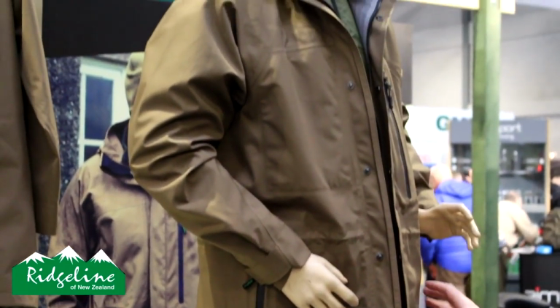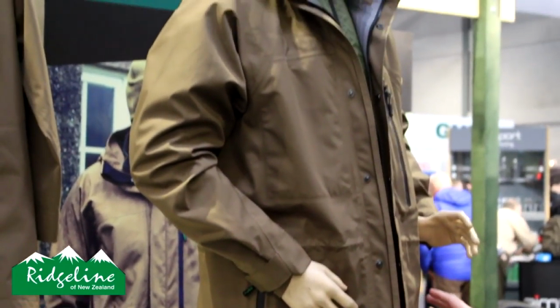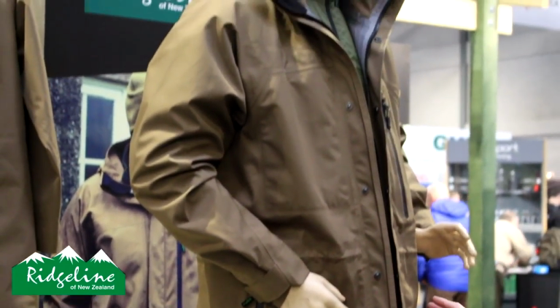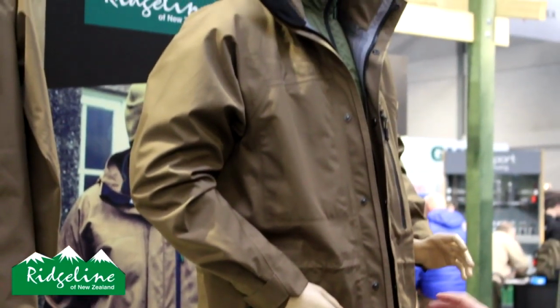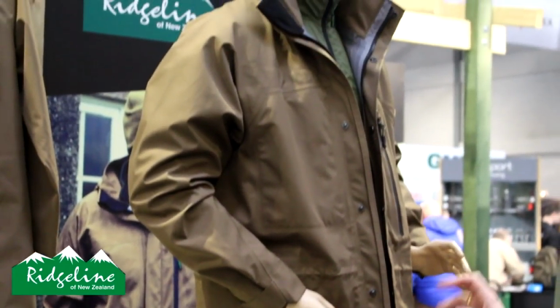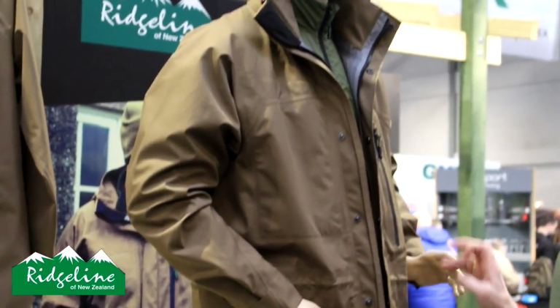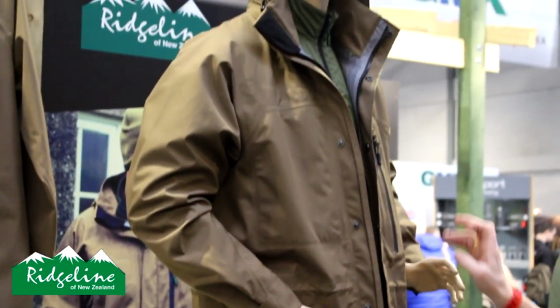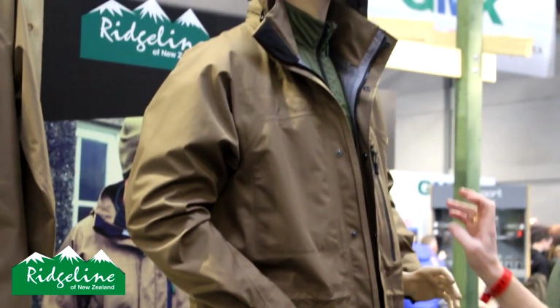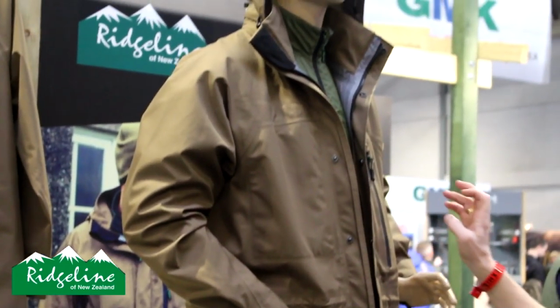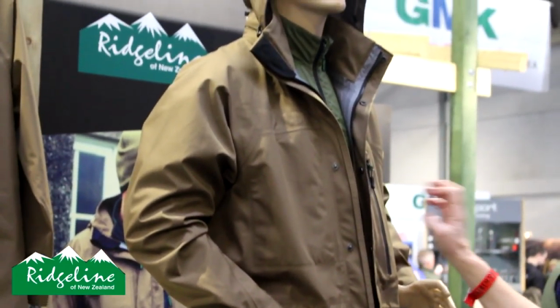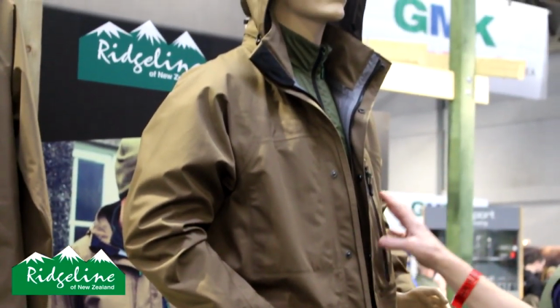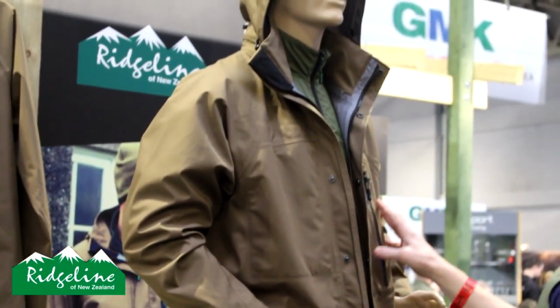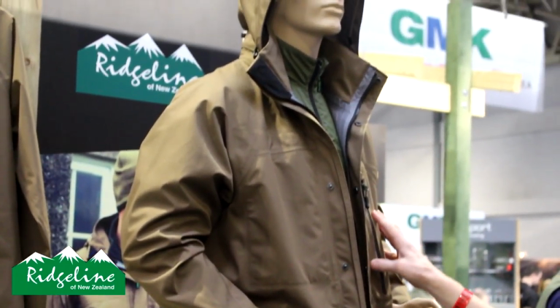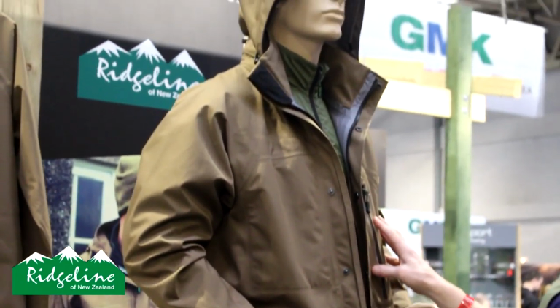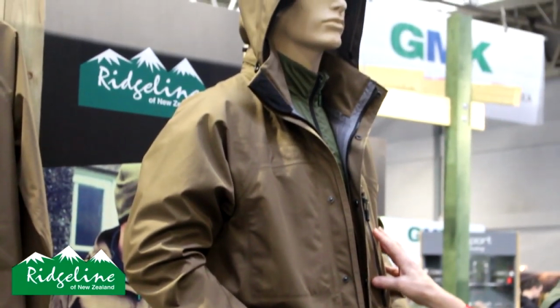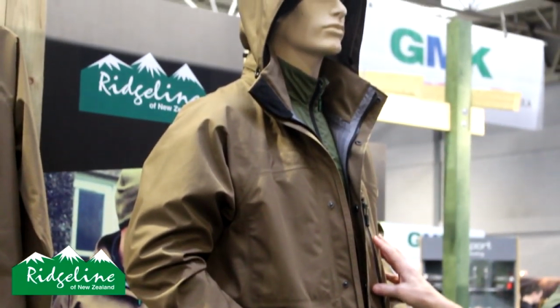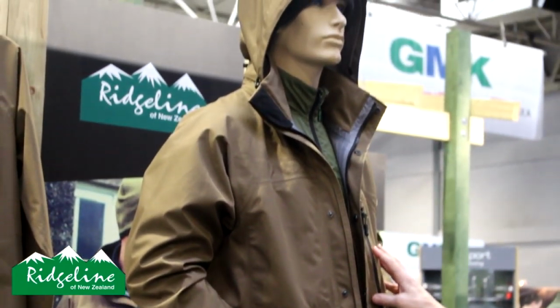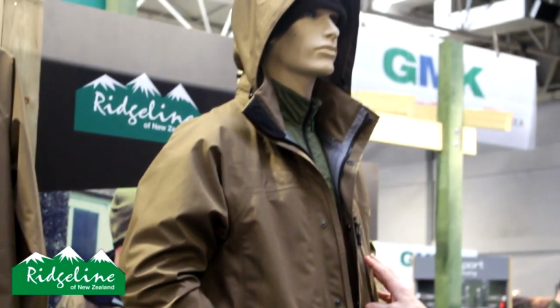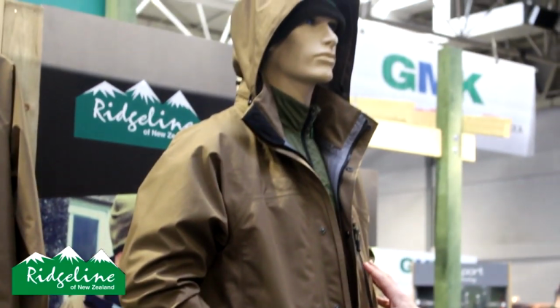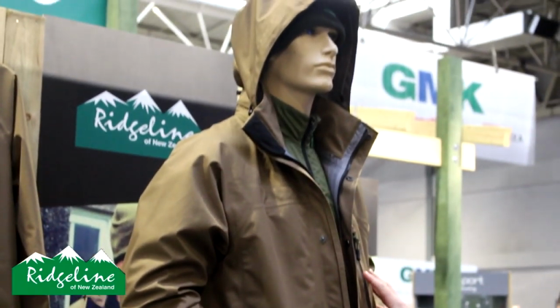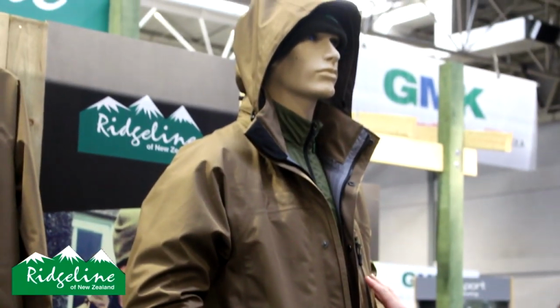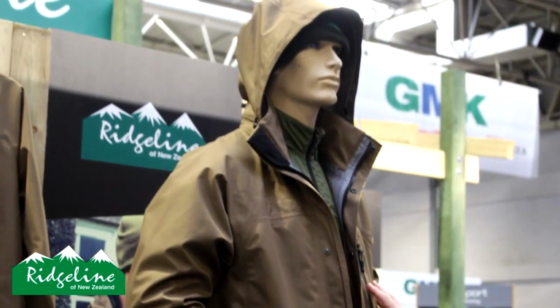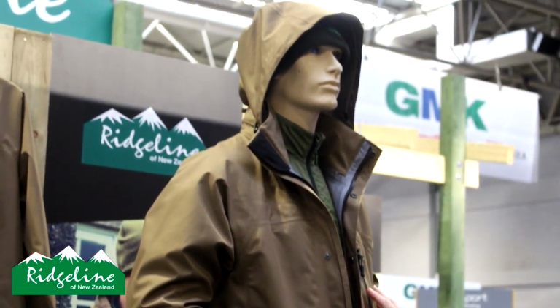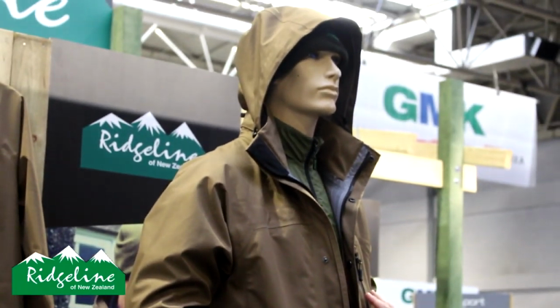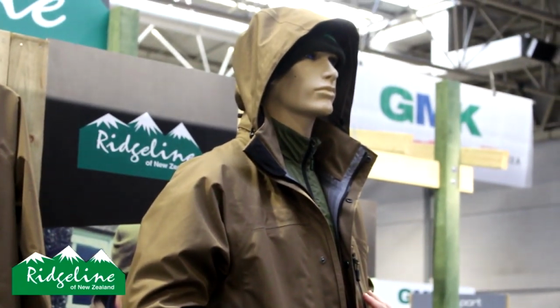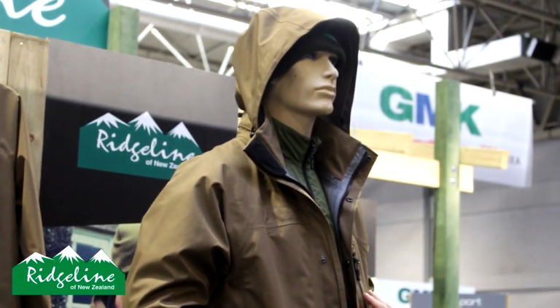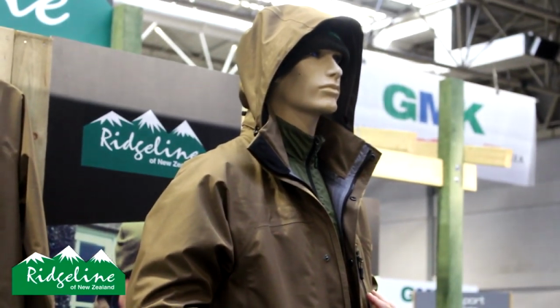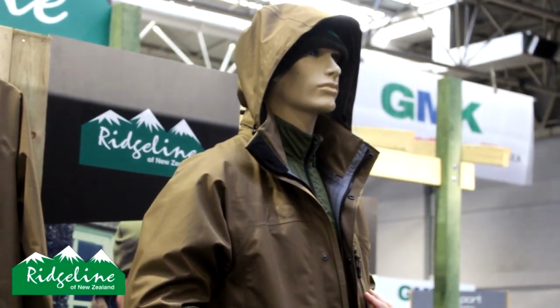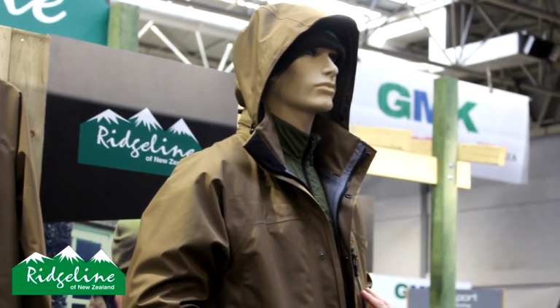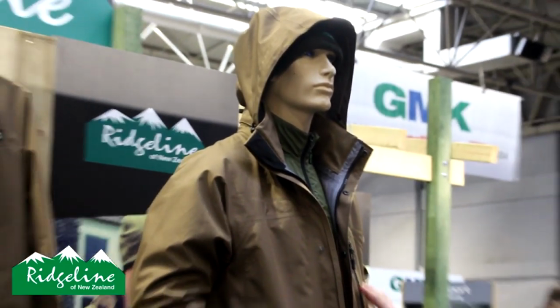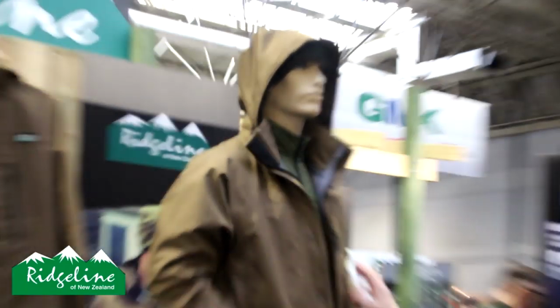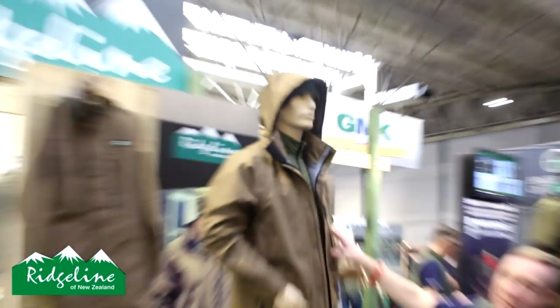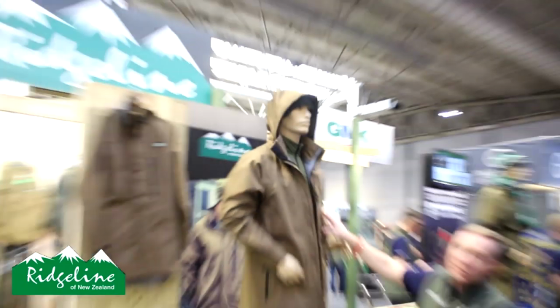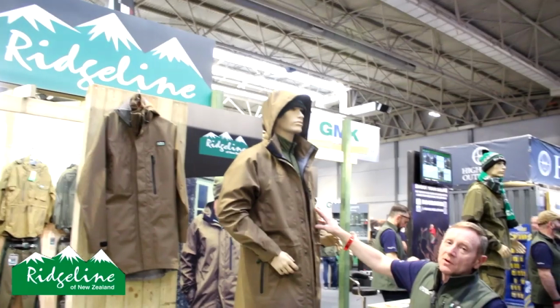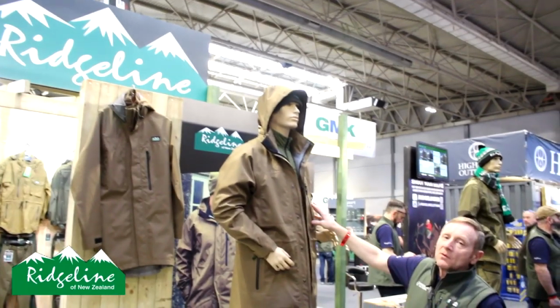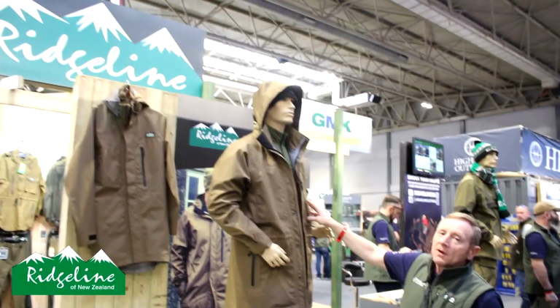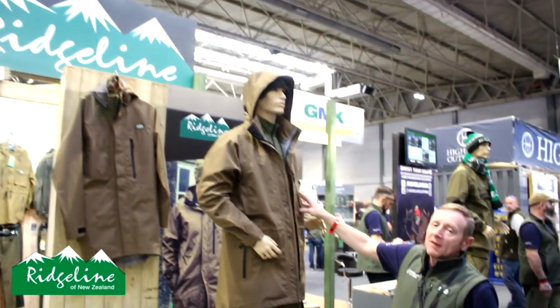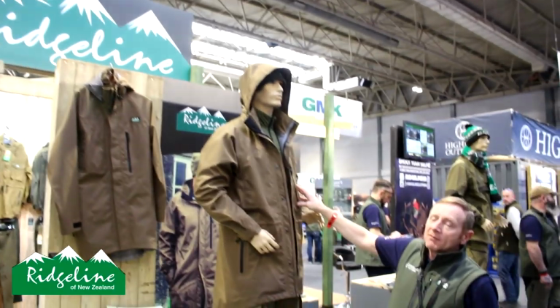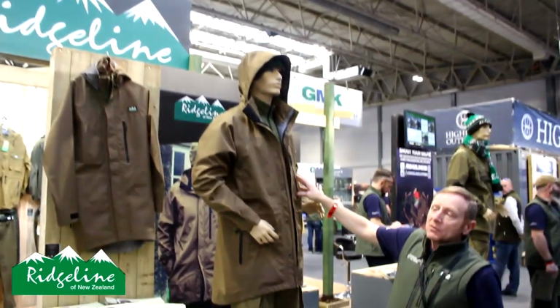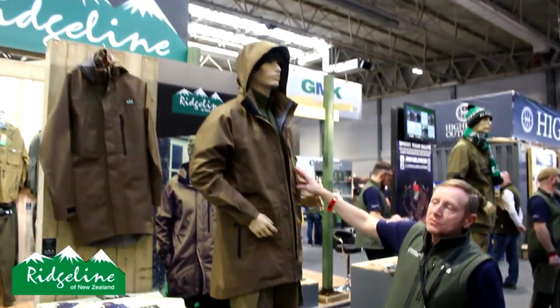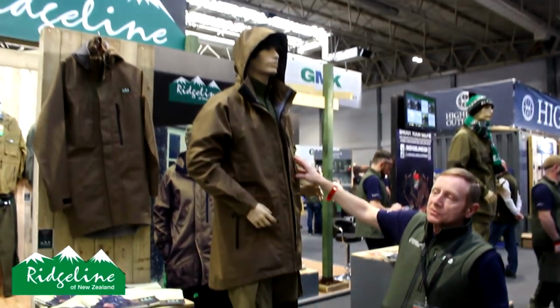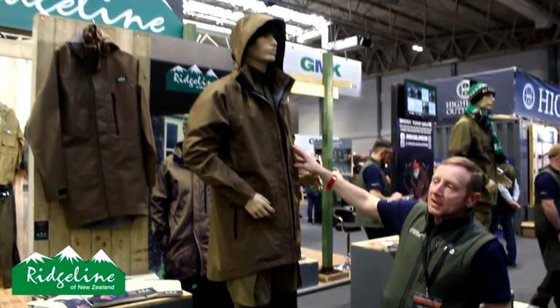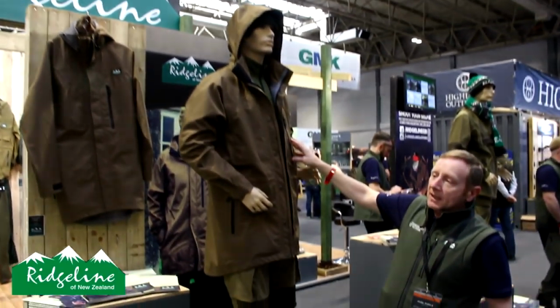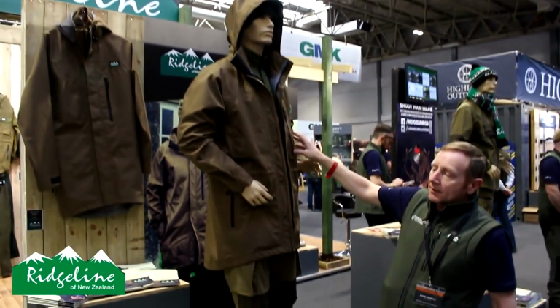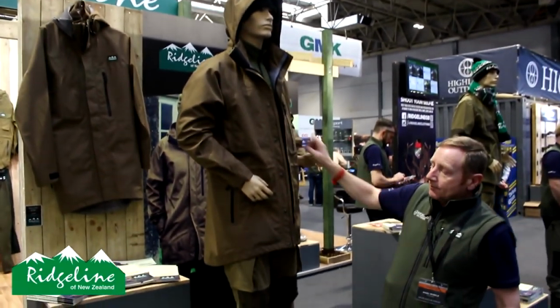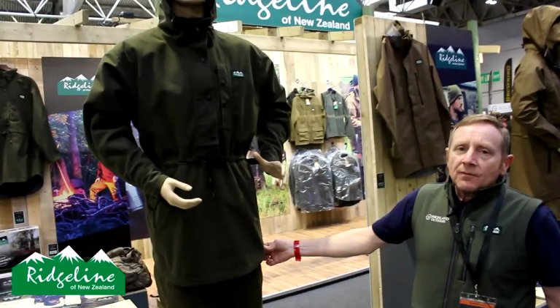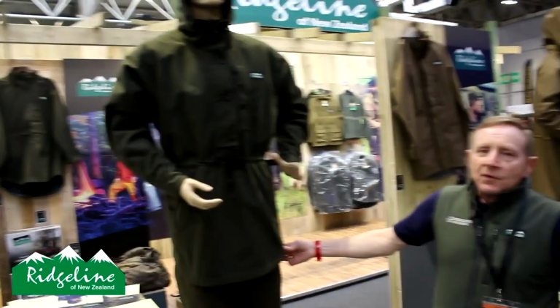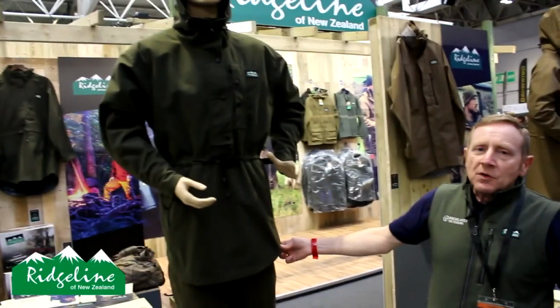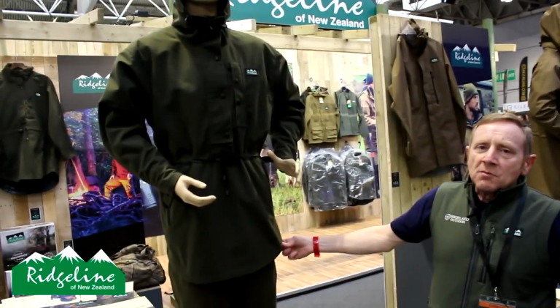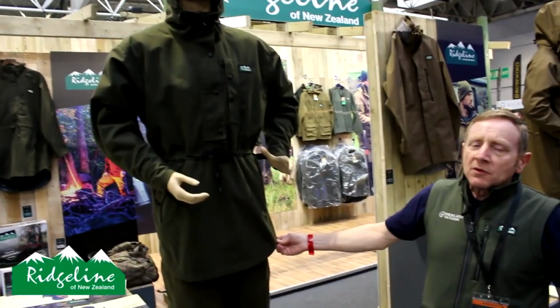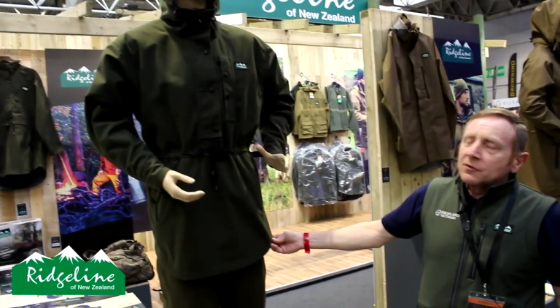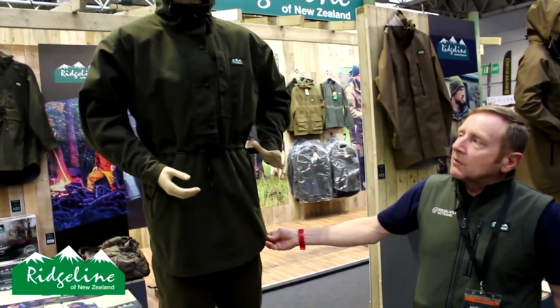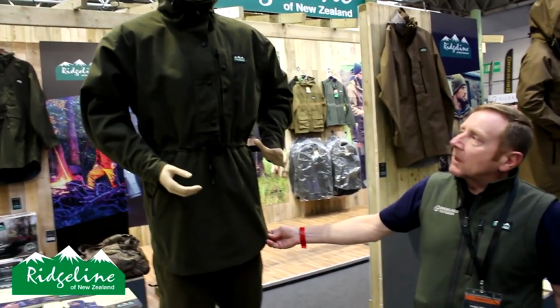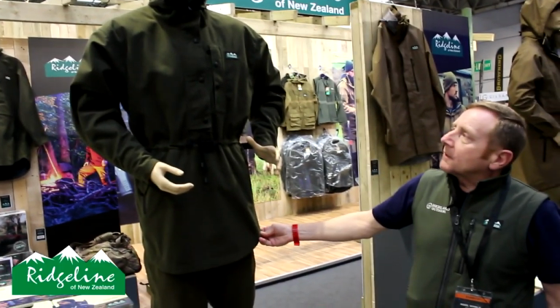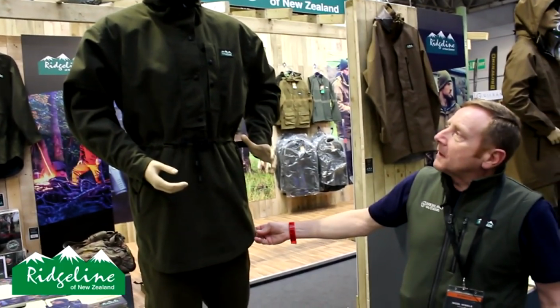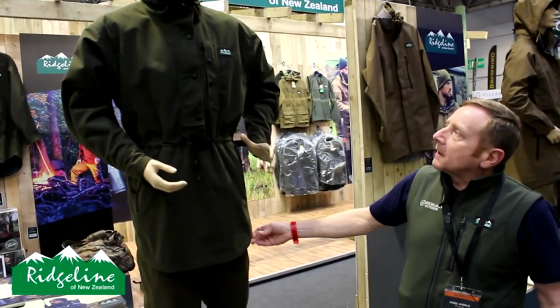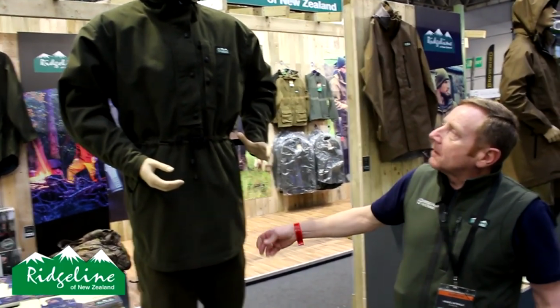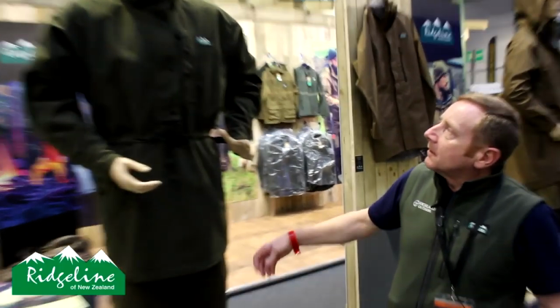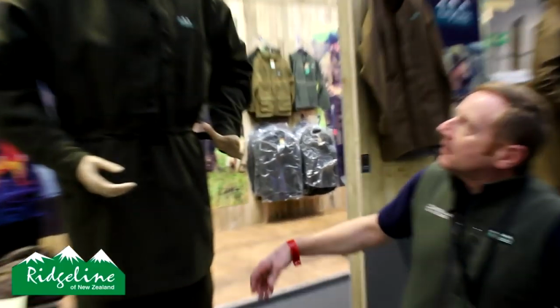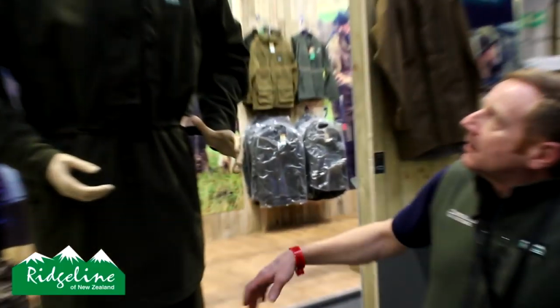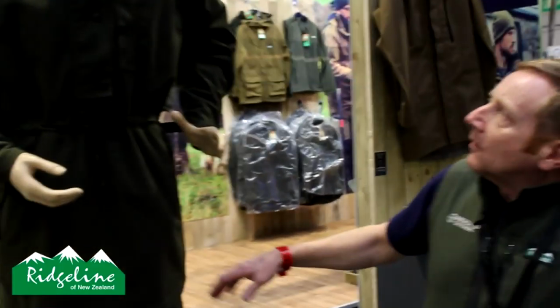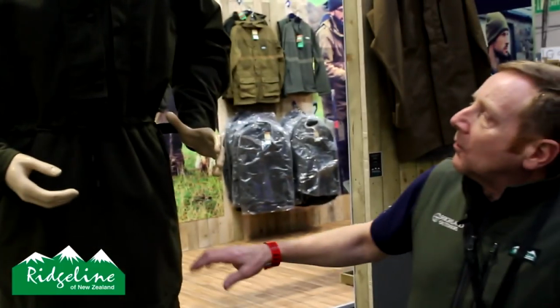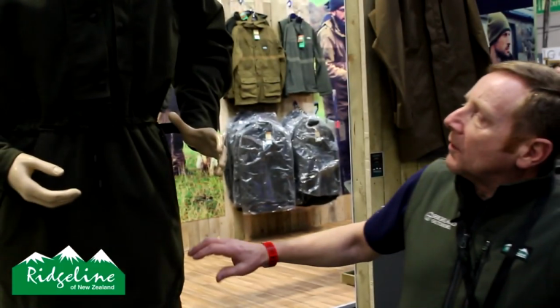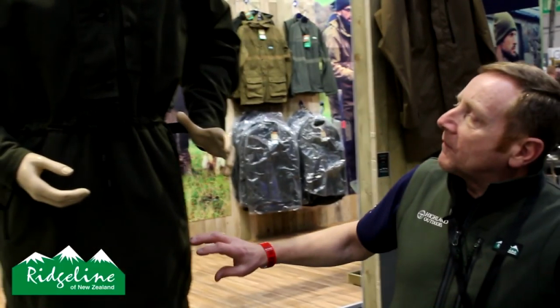It comes with a standard hood which is removable, long New Zealand style, two hand warmer pockets, and an accessories pocket. So that's the new Evolution jacket.